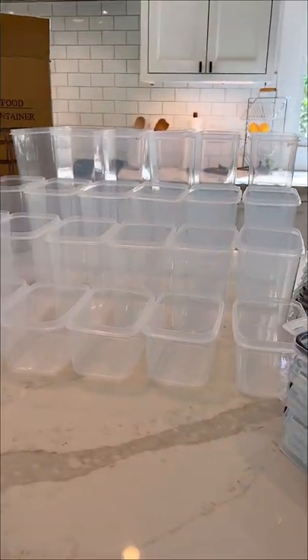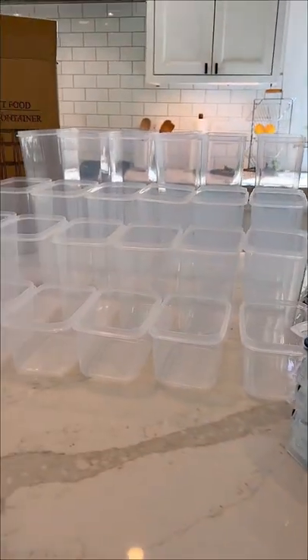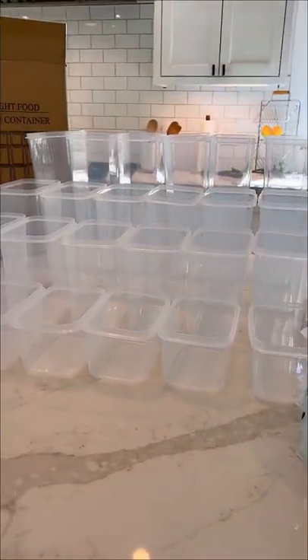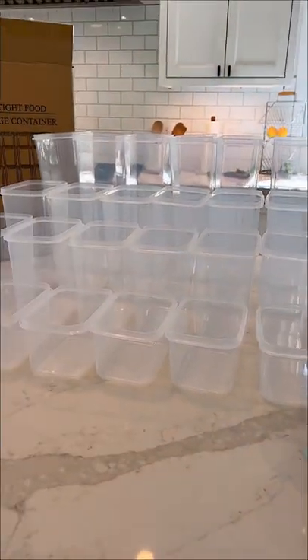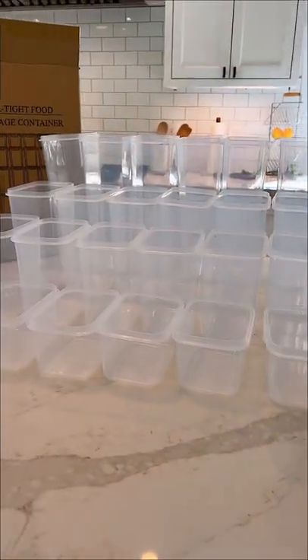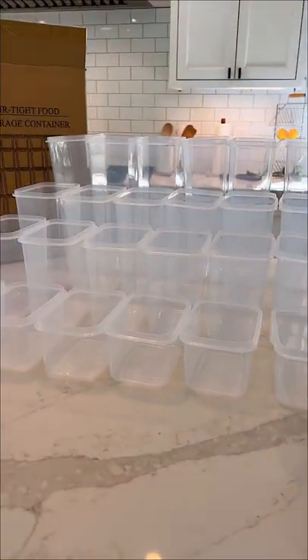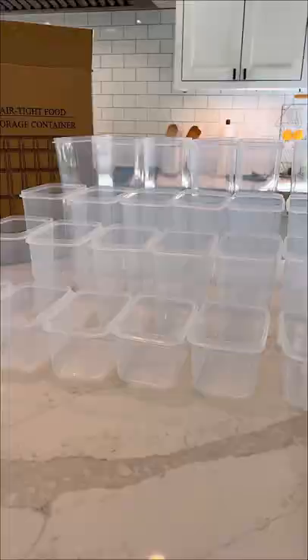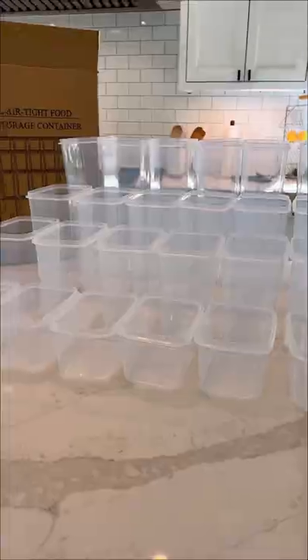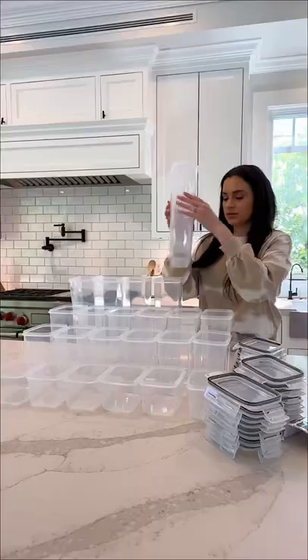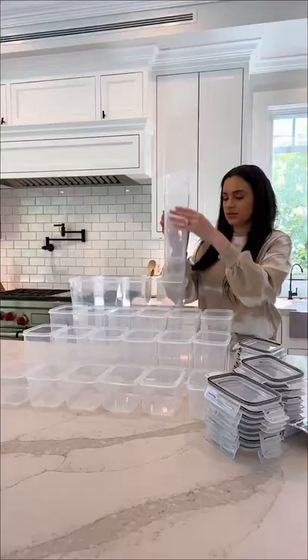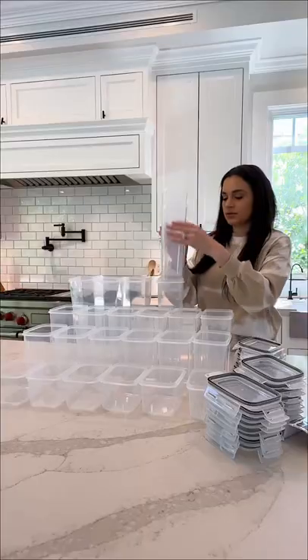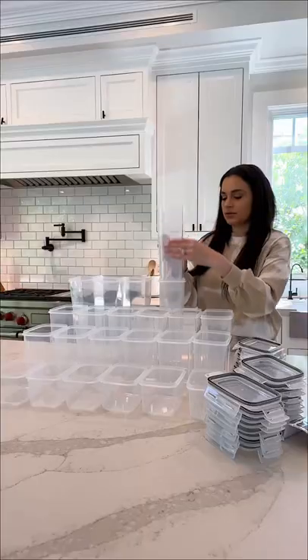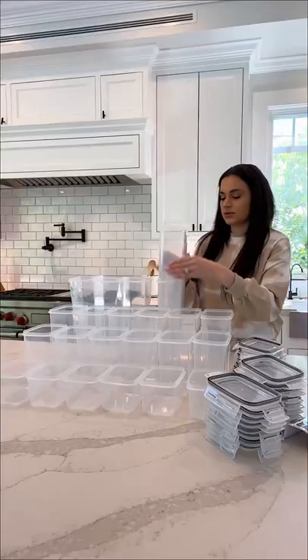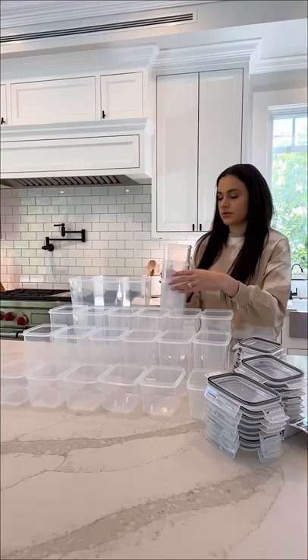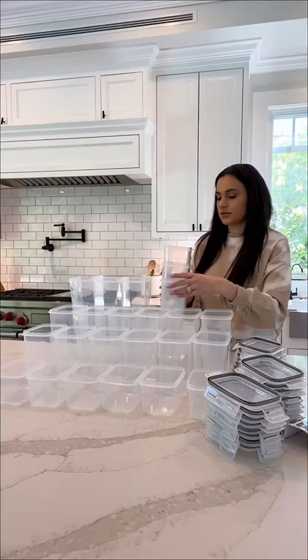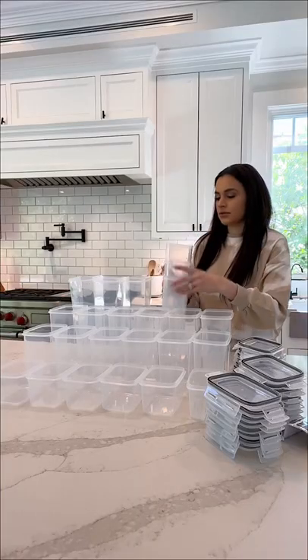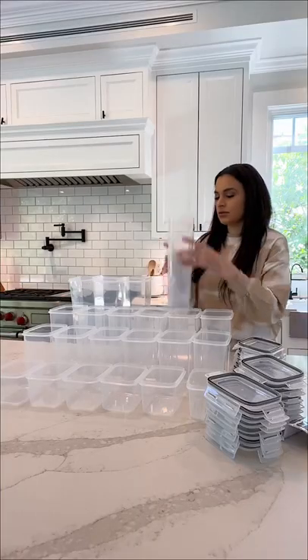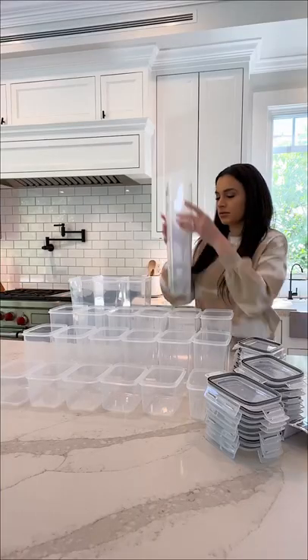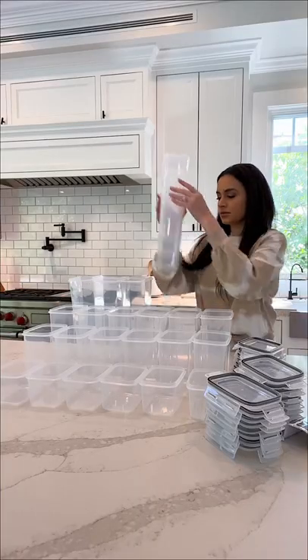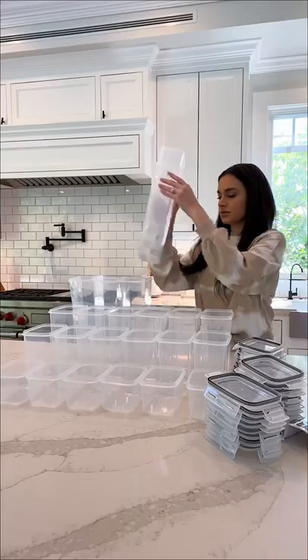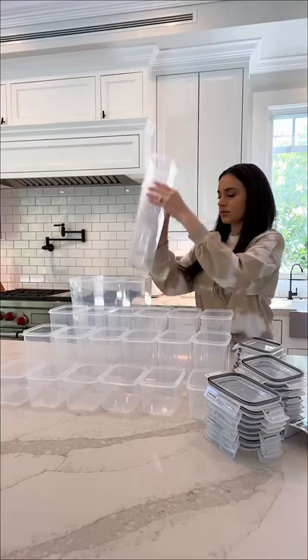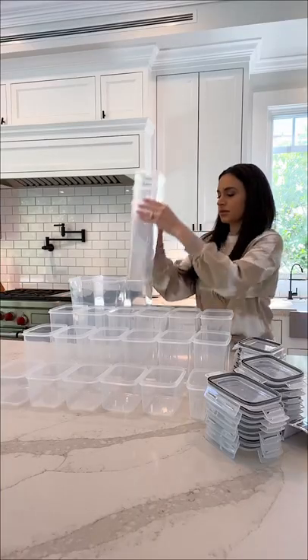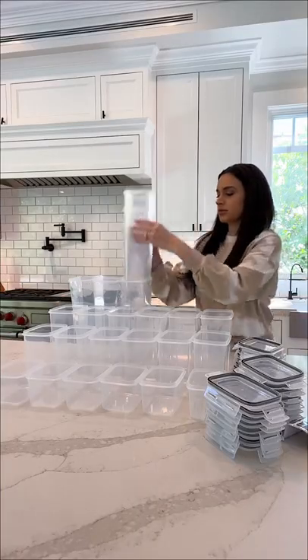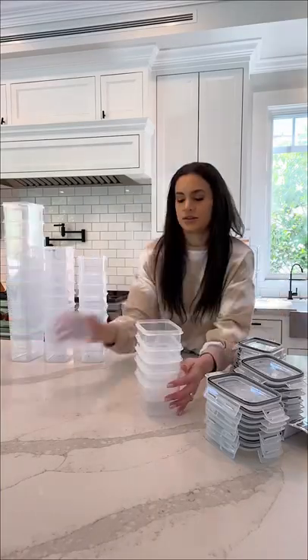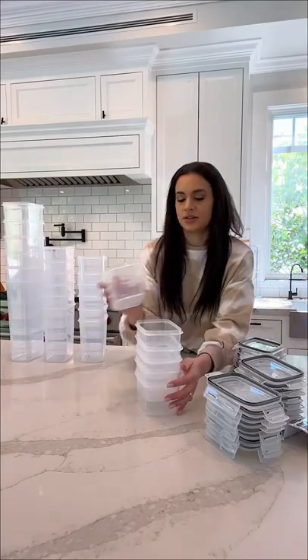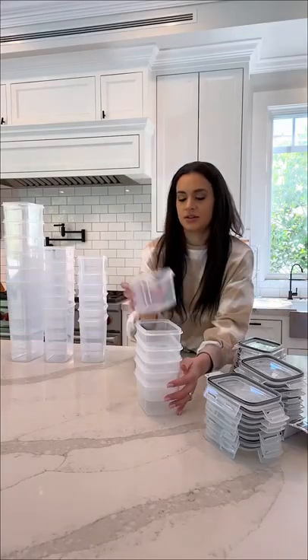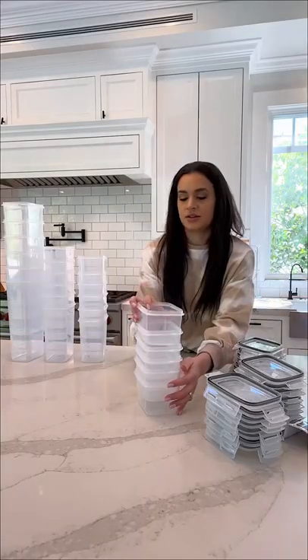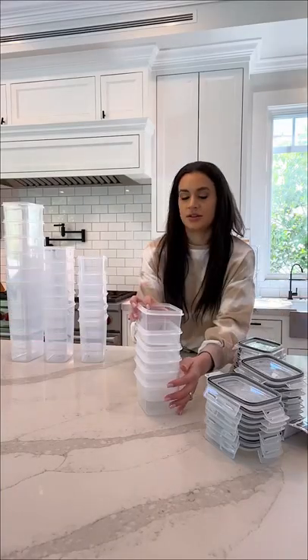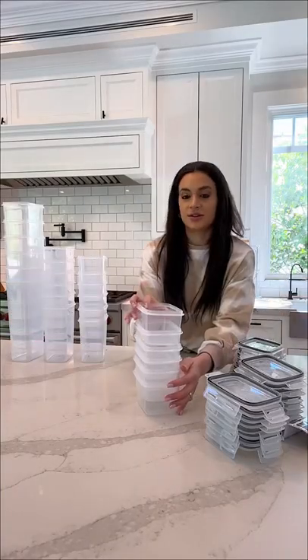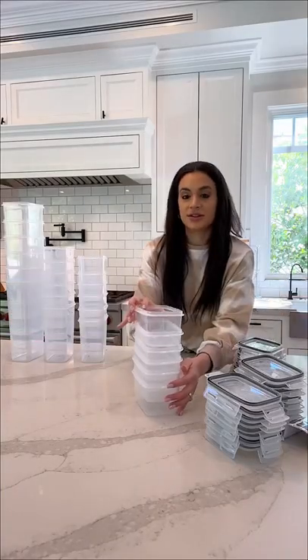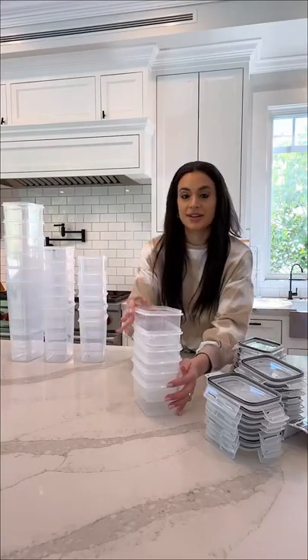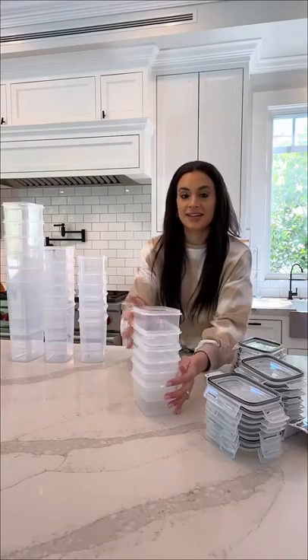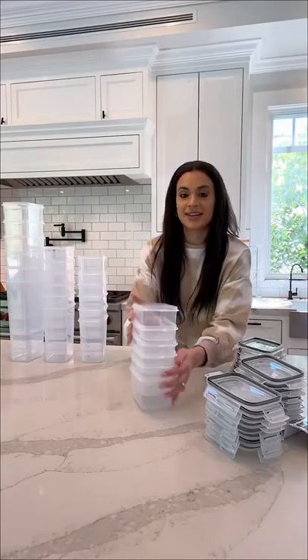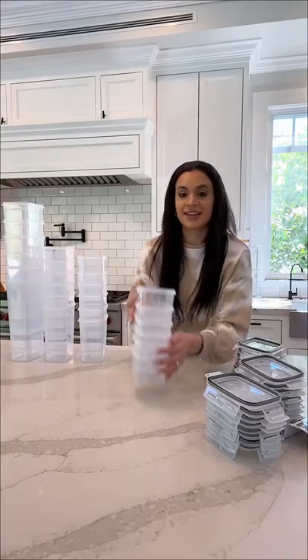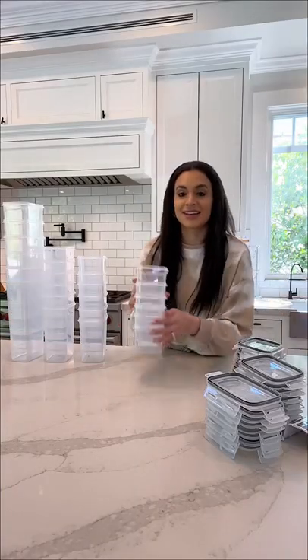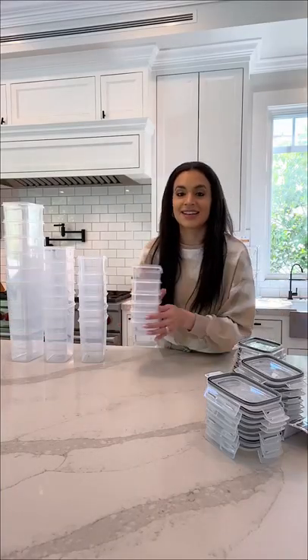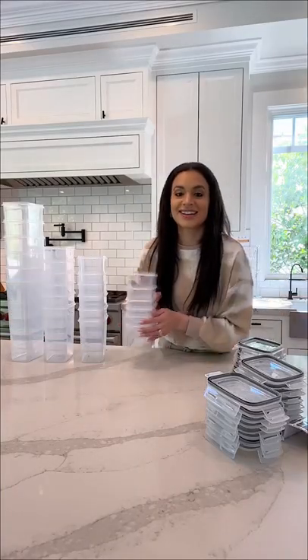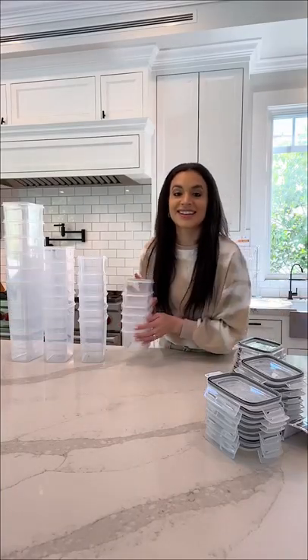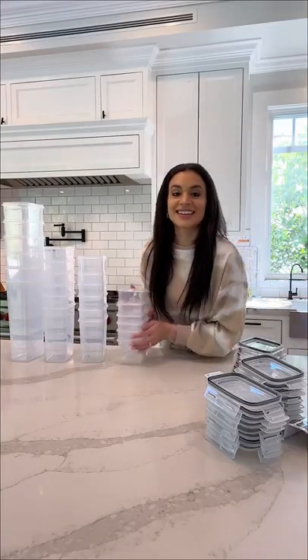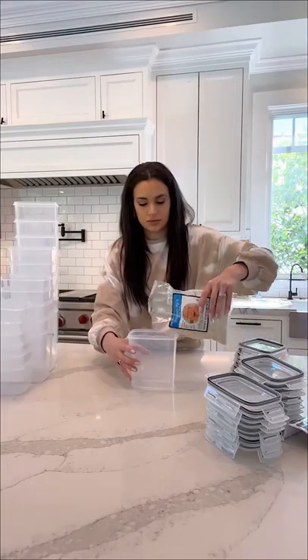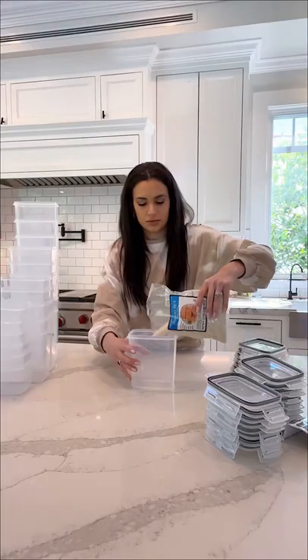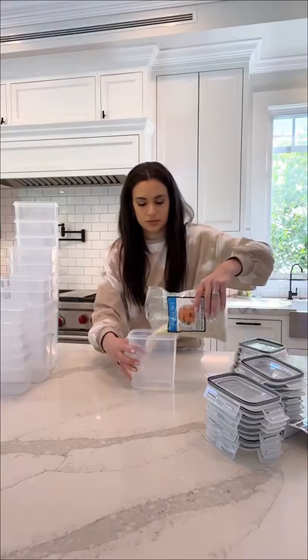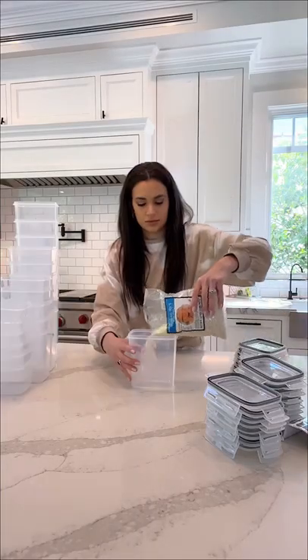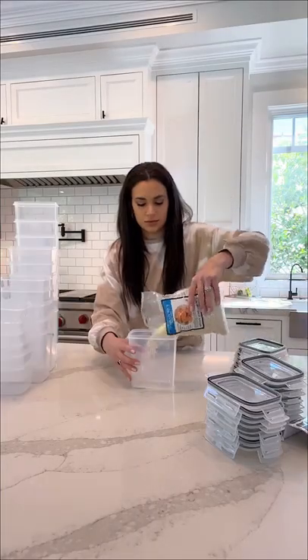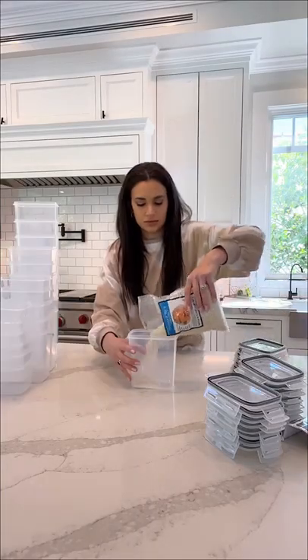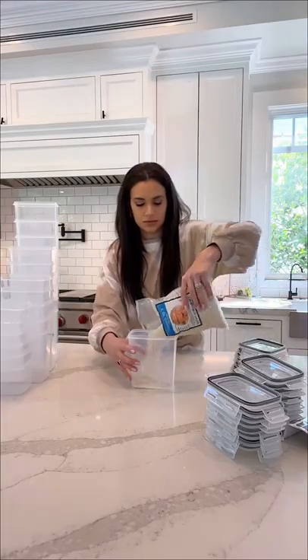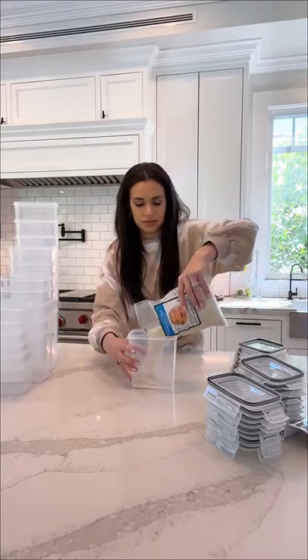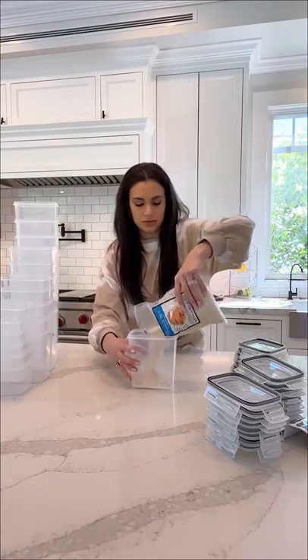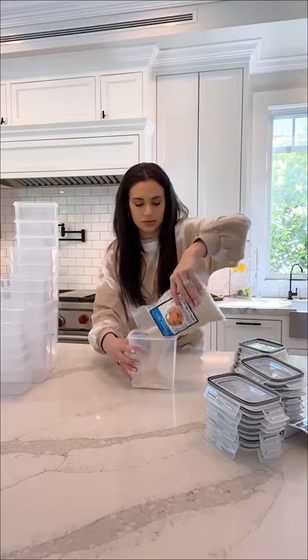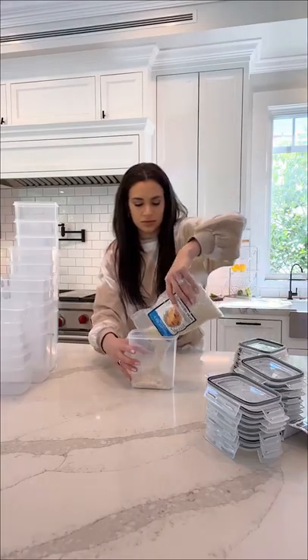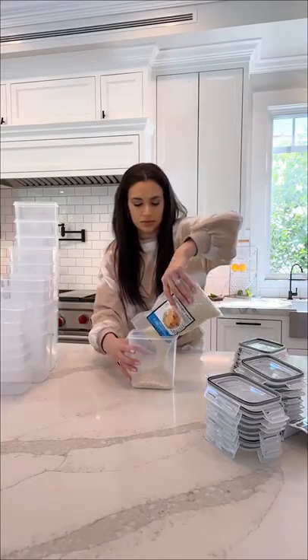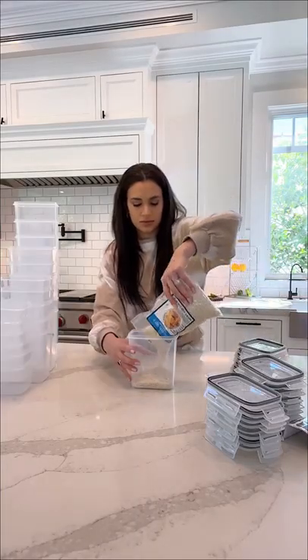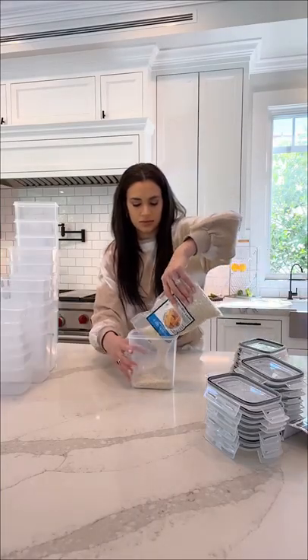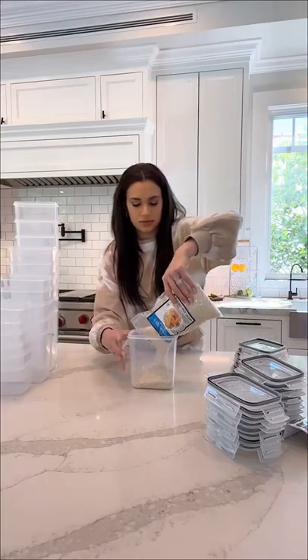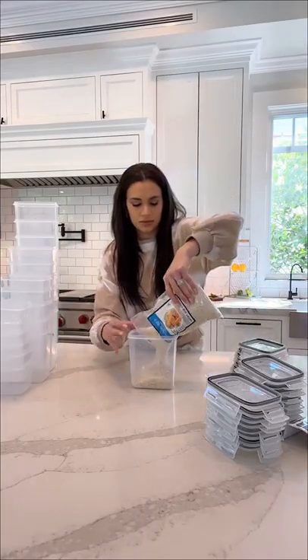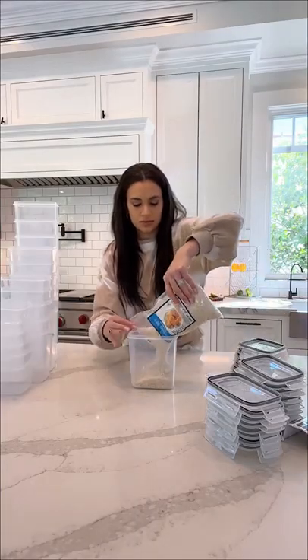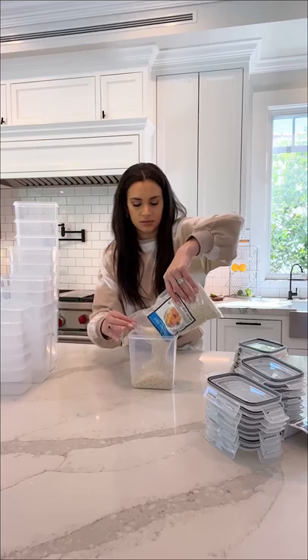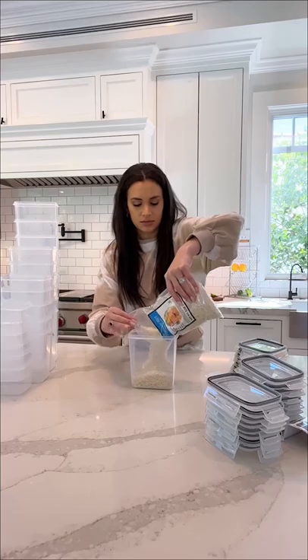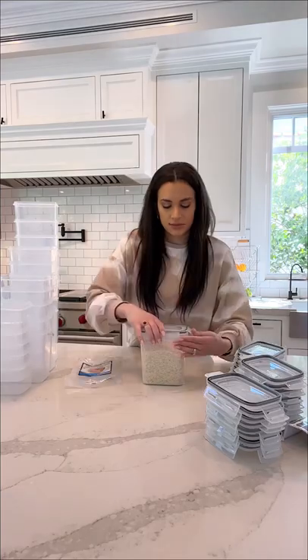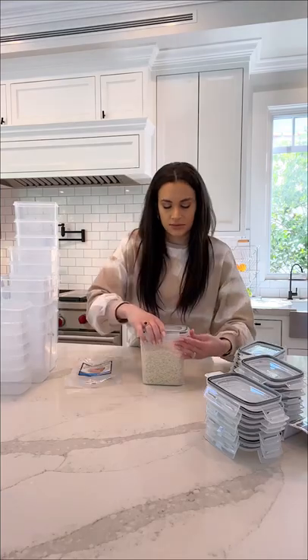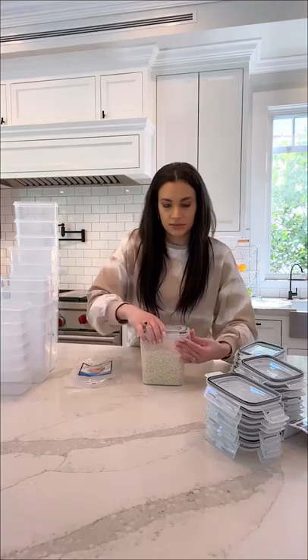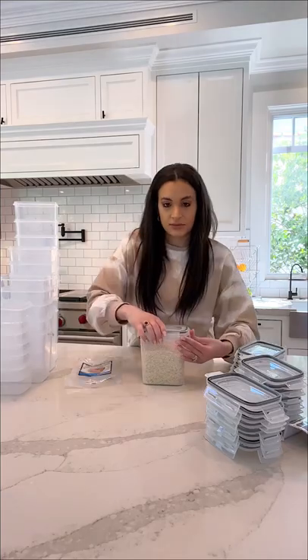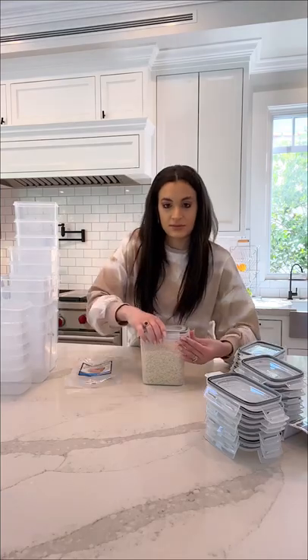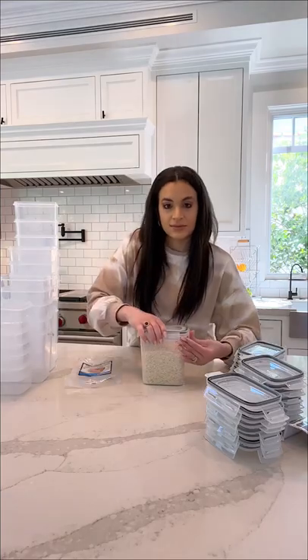All the containers stack into each other for easy storage, and they come with labels and a chalkboard marker so you can label and erase as needed.